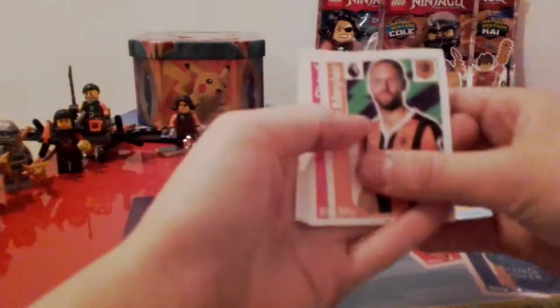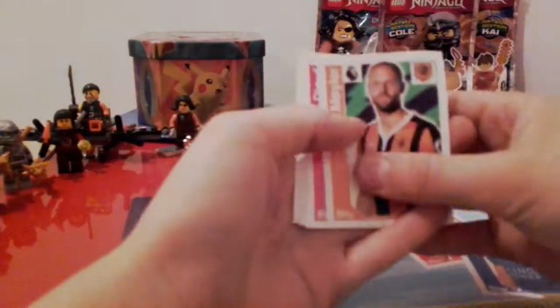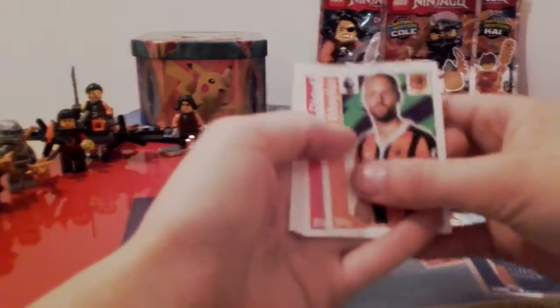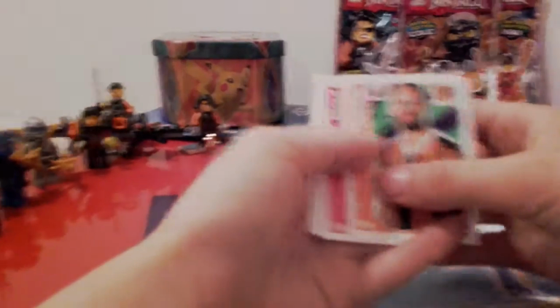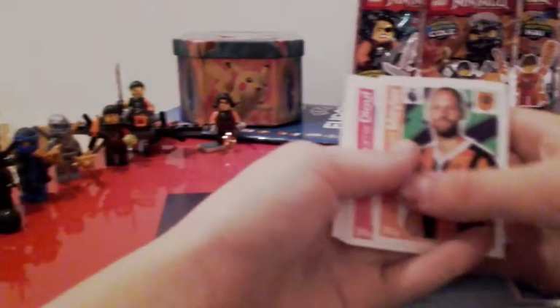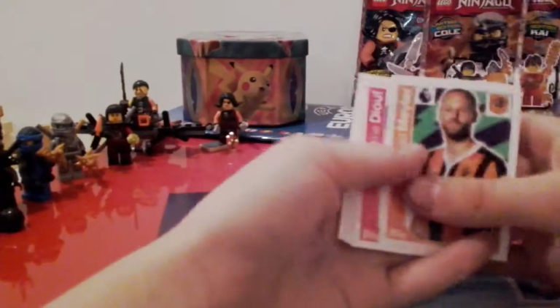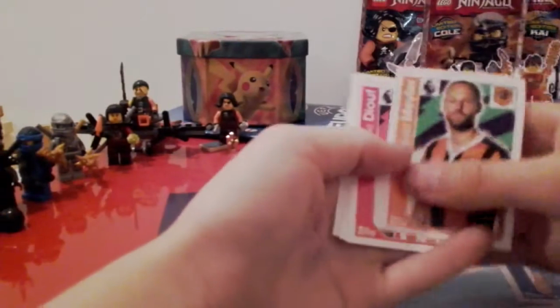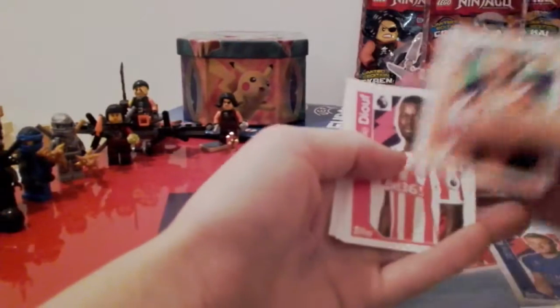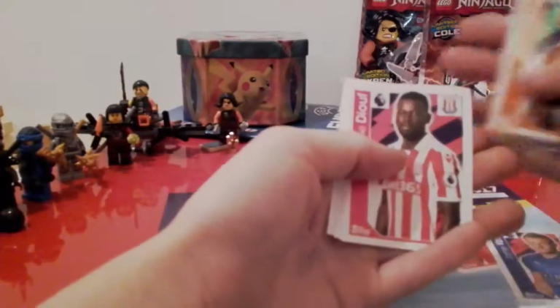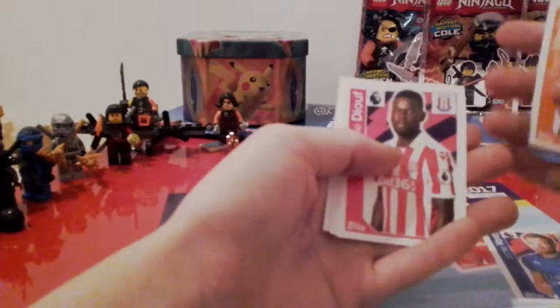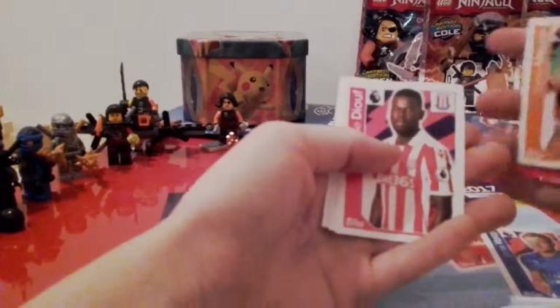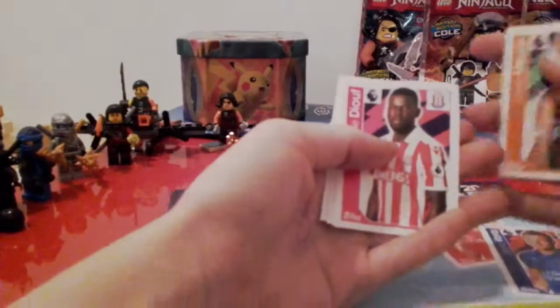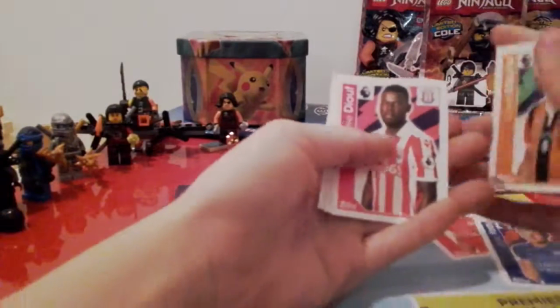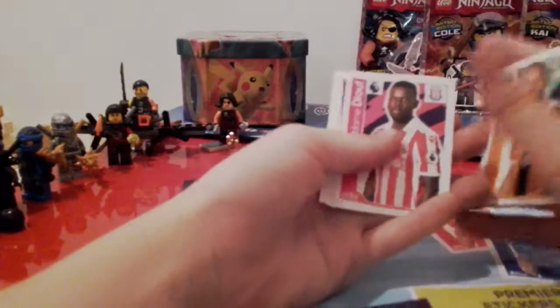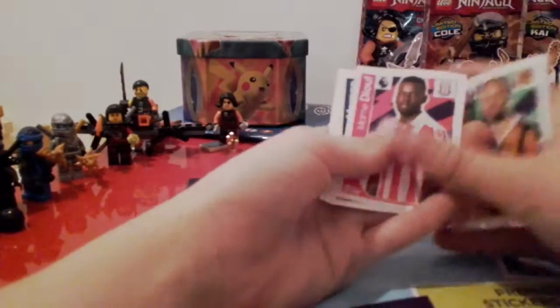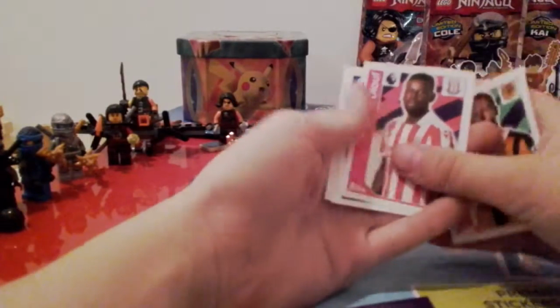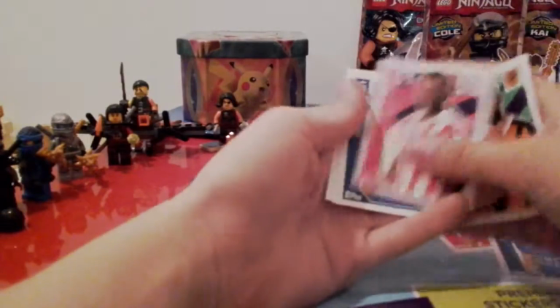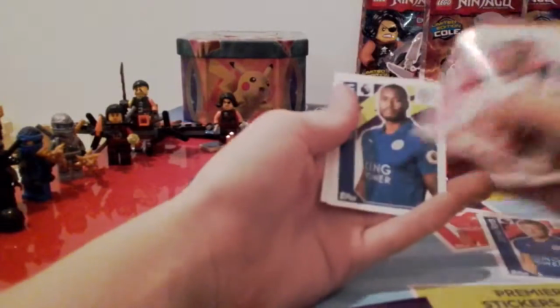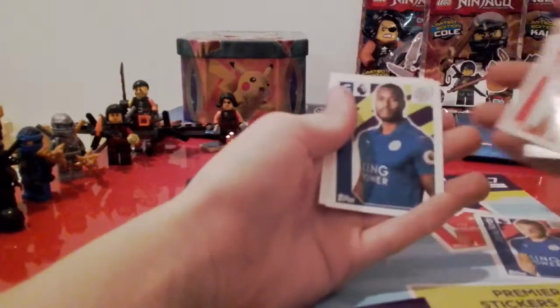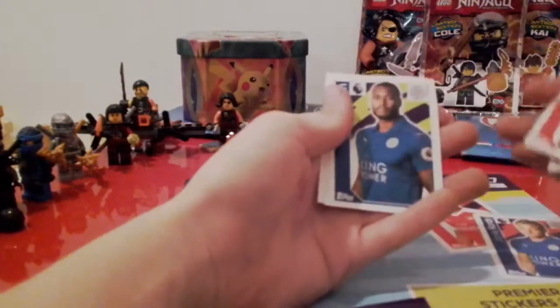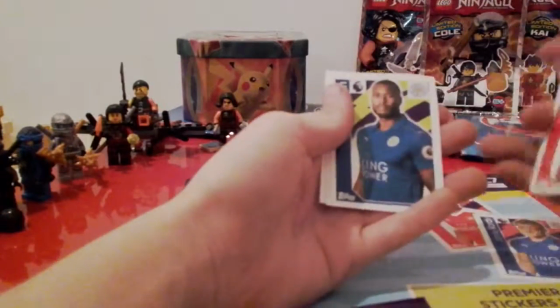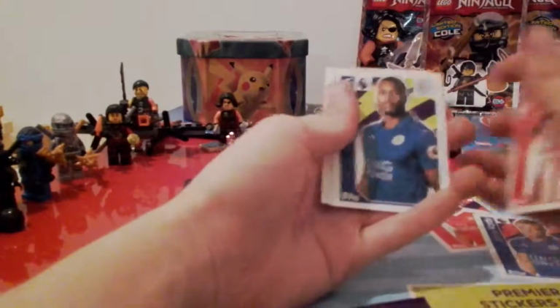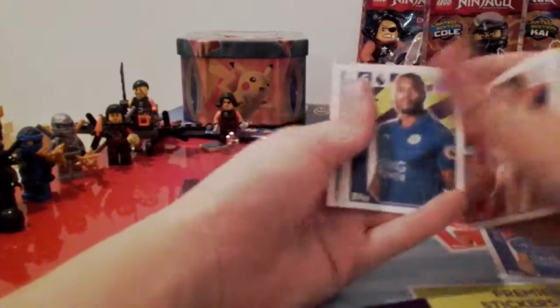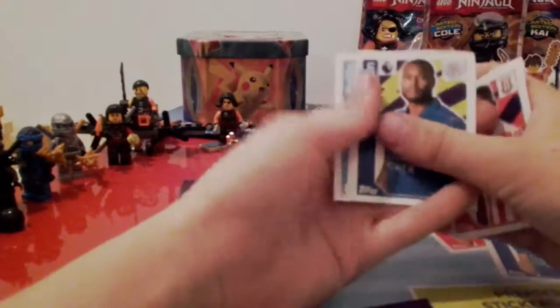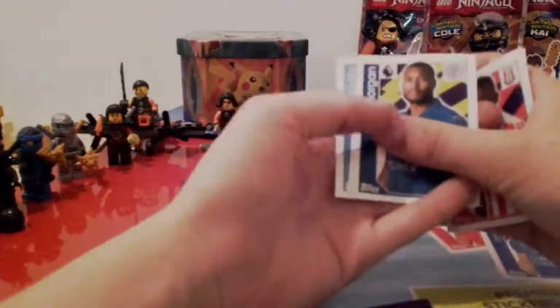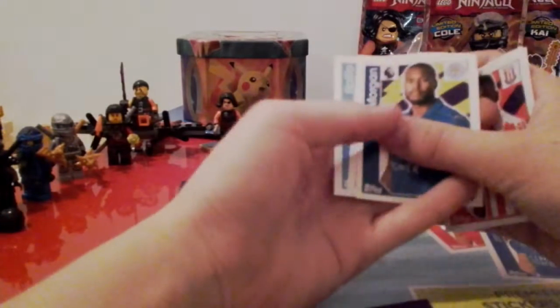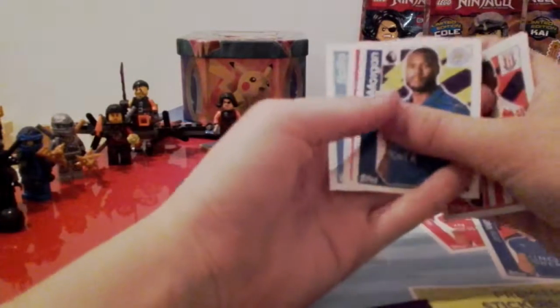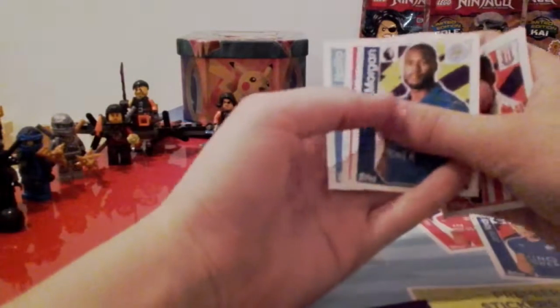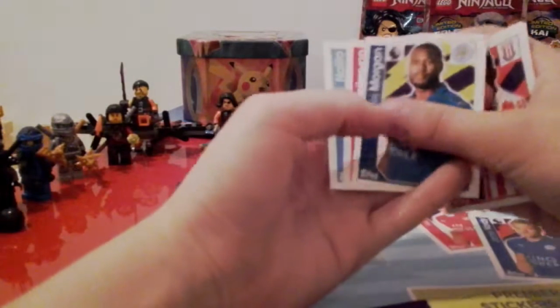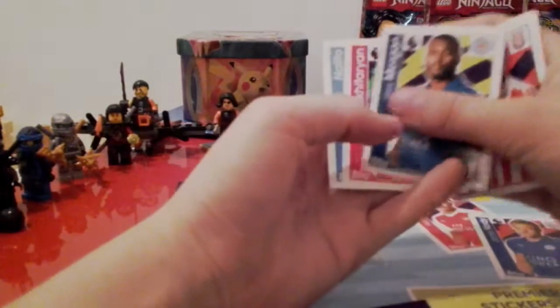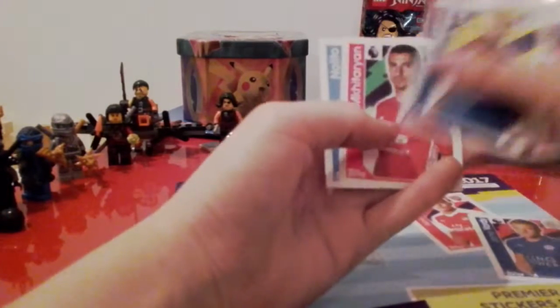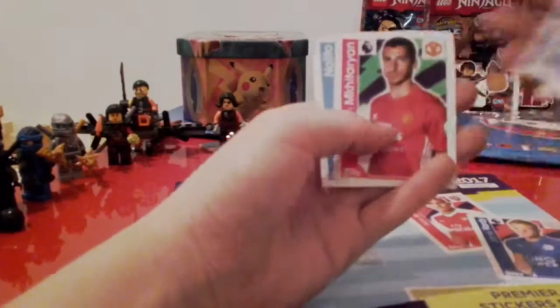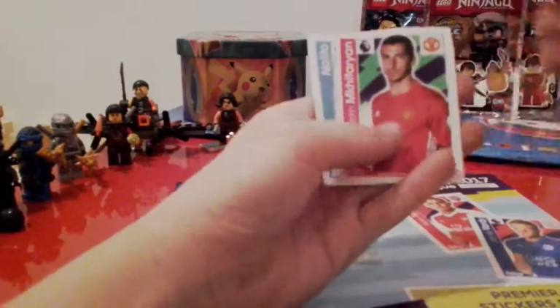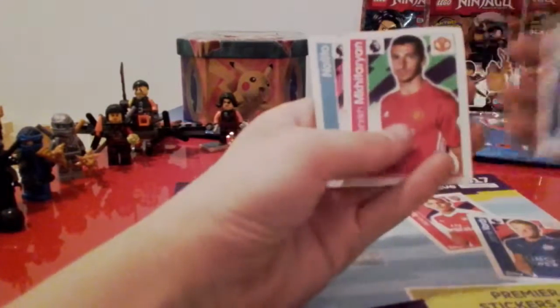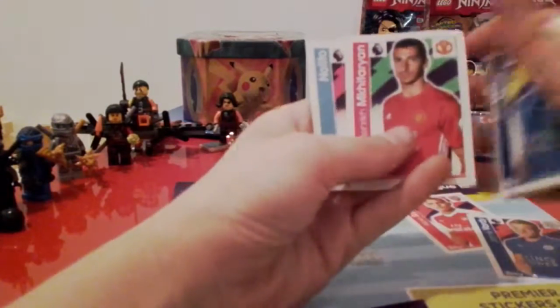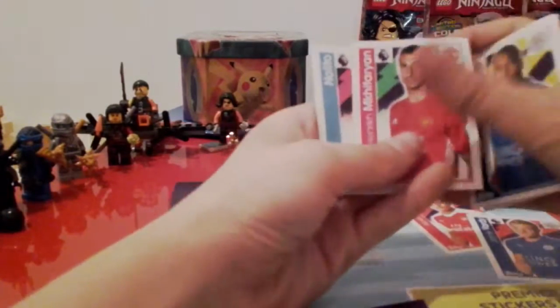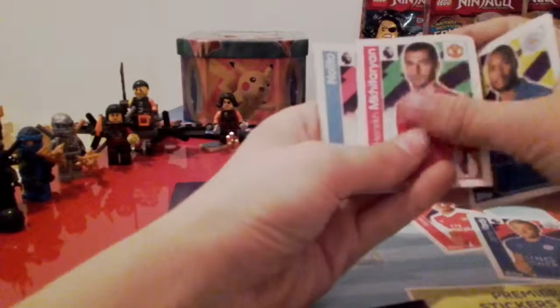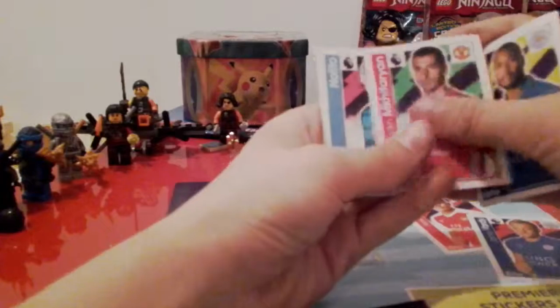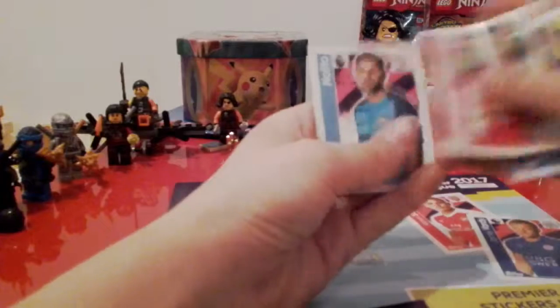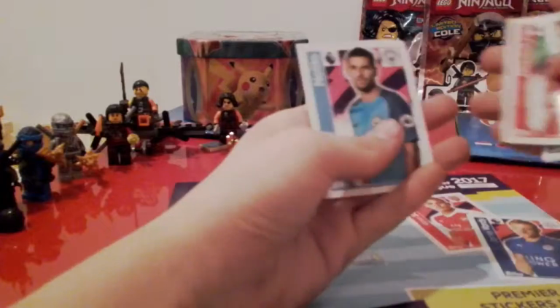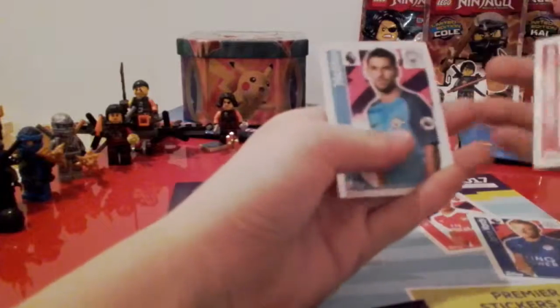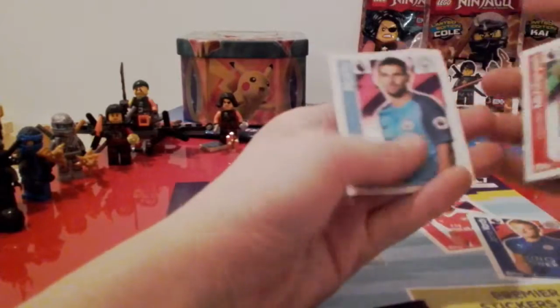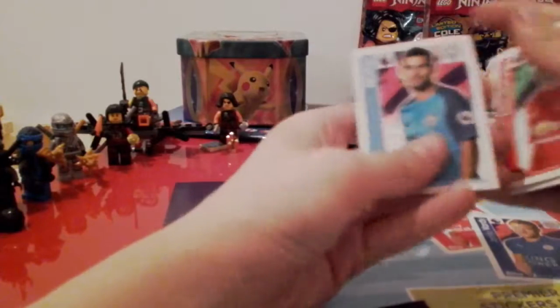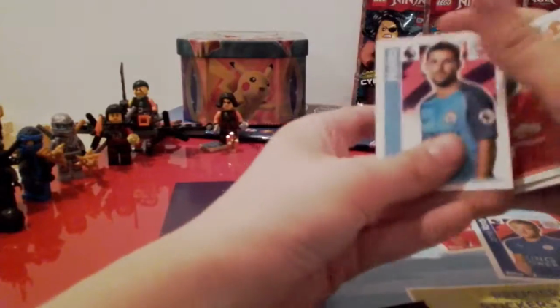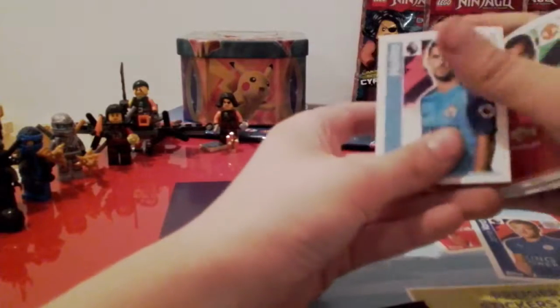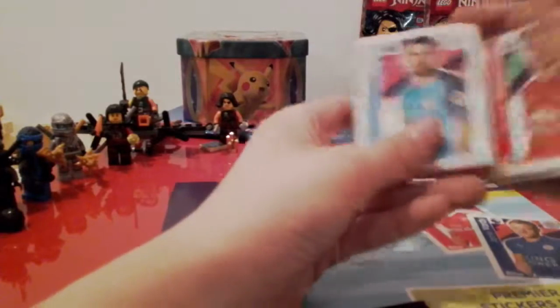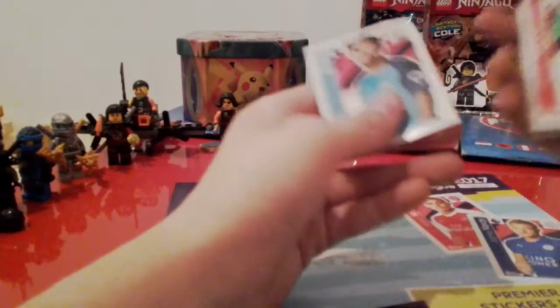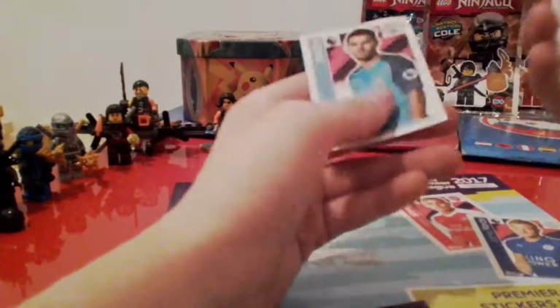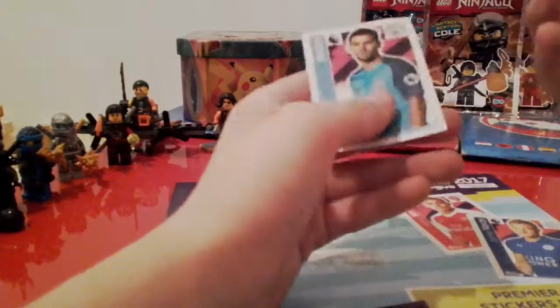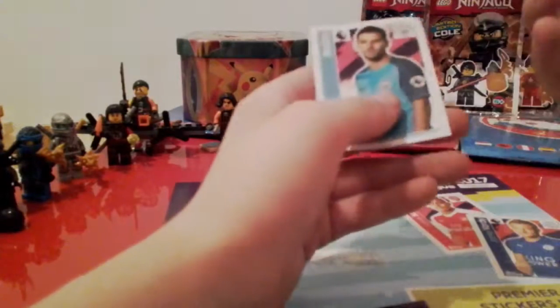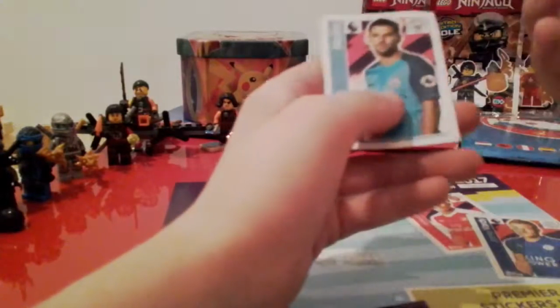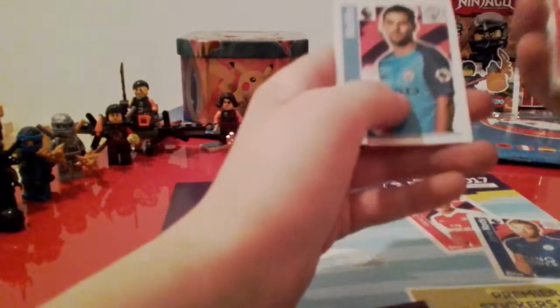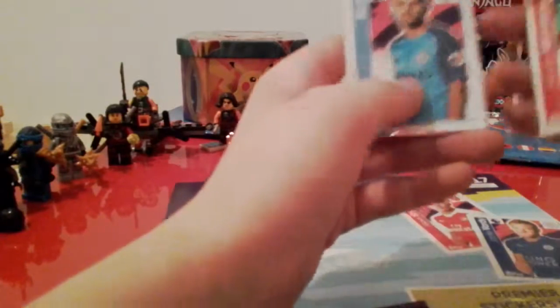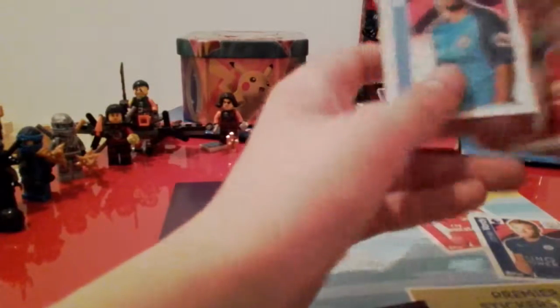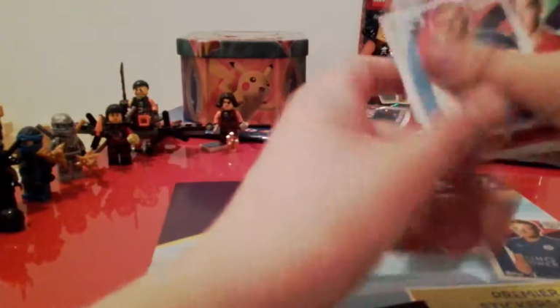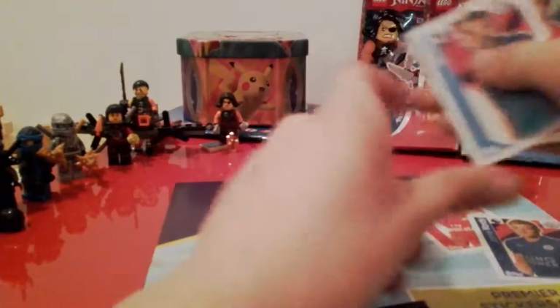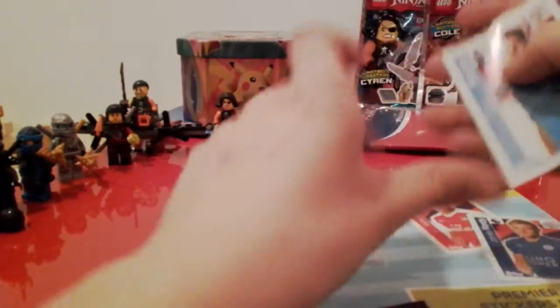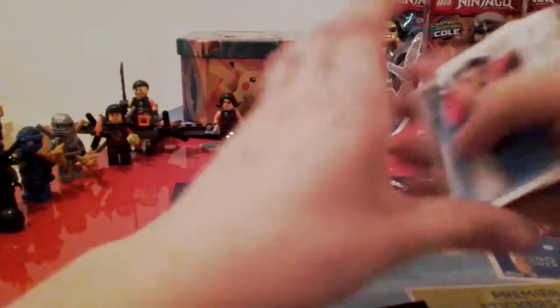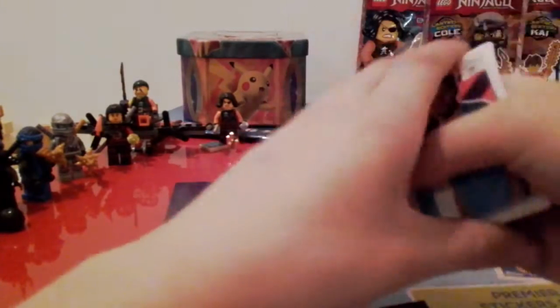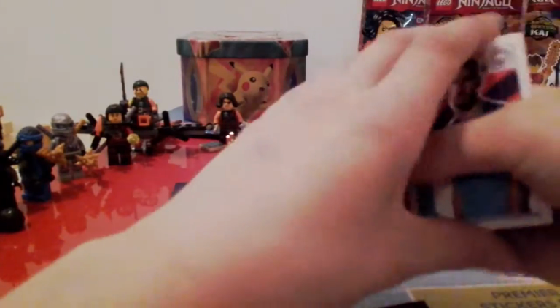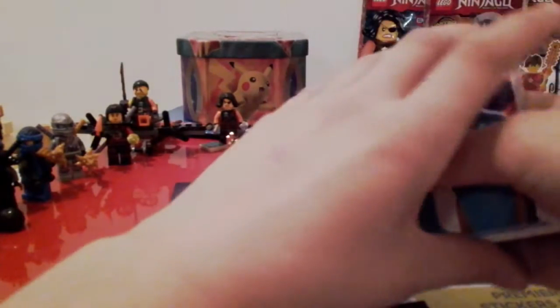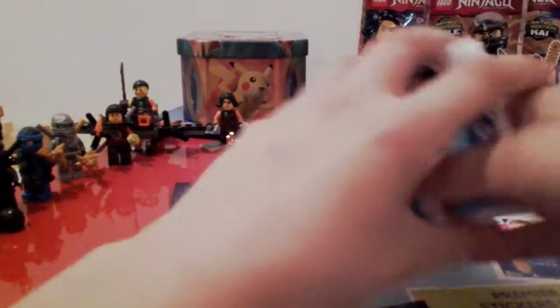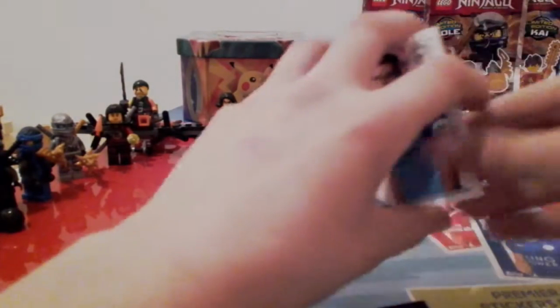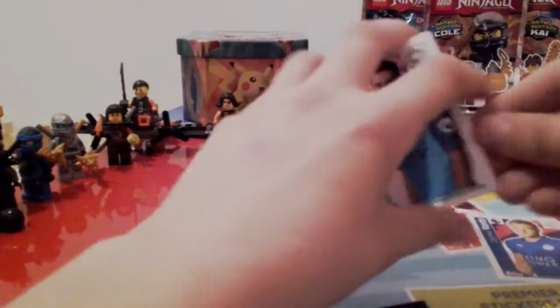And then we've got David Mila again — I don't think that's meant to happen. Then we've got Diouf, Morgan, Mkhitaryan, and Natalio.